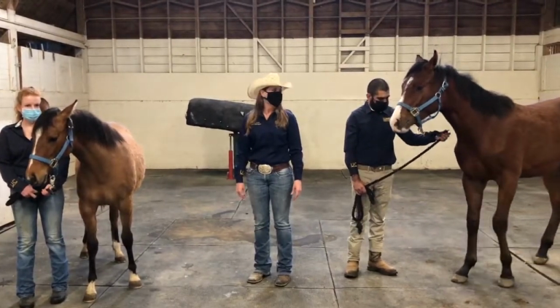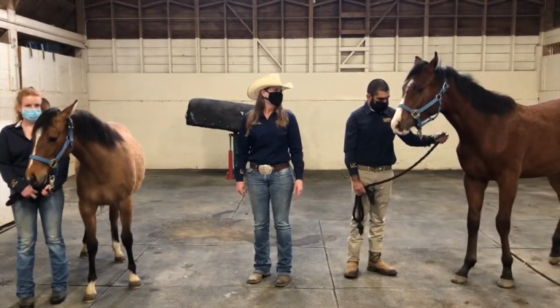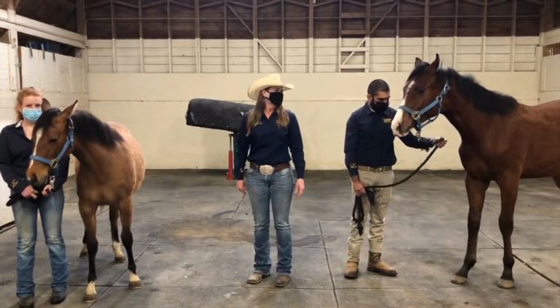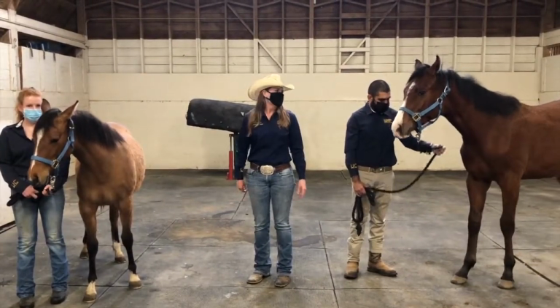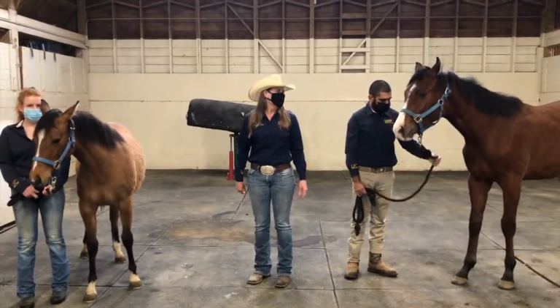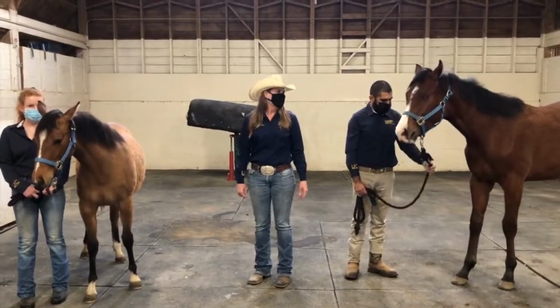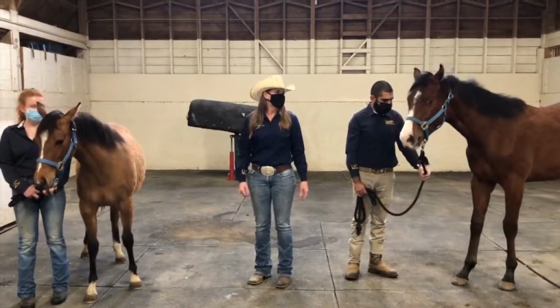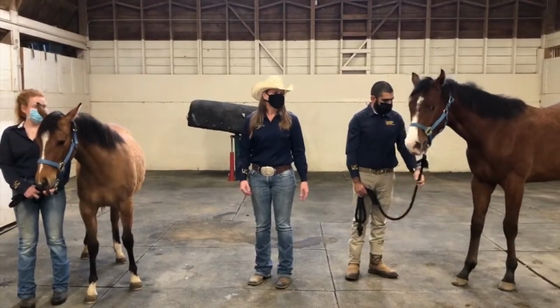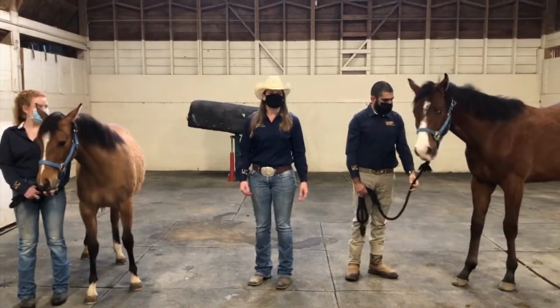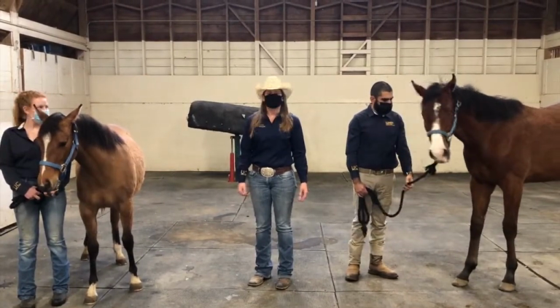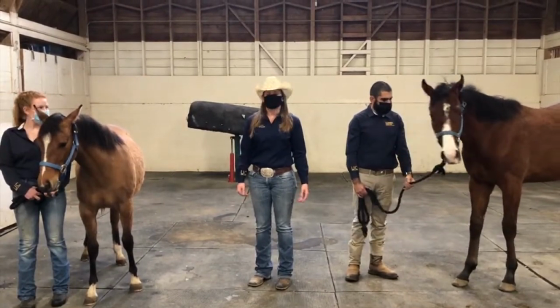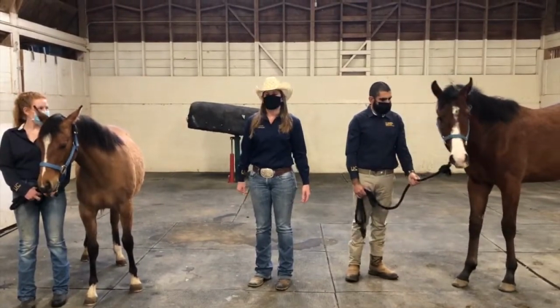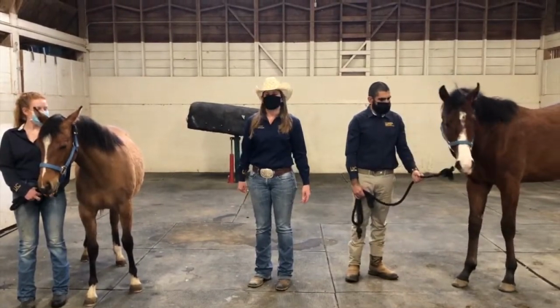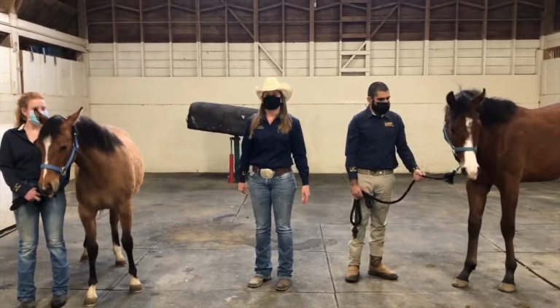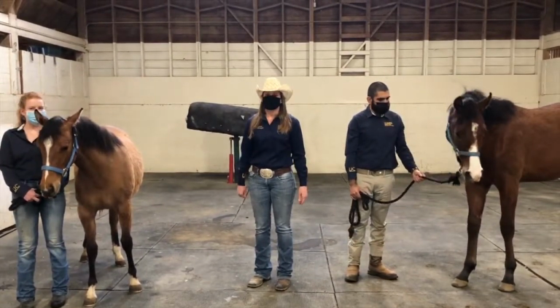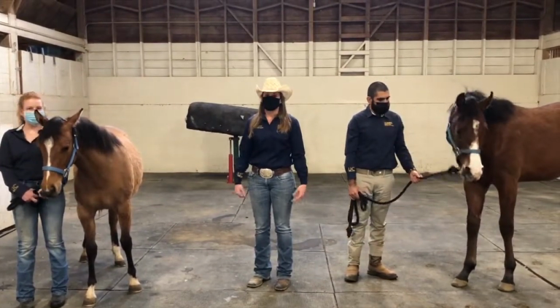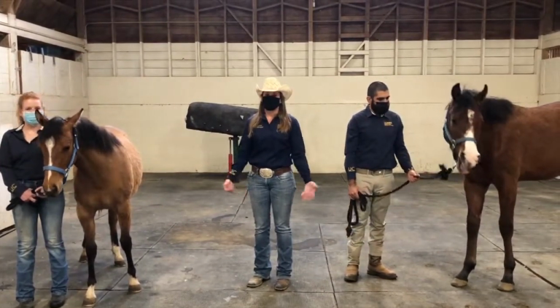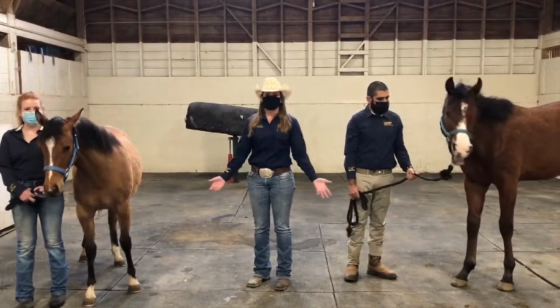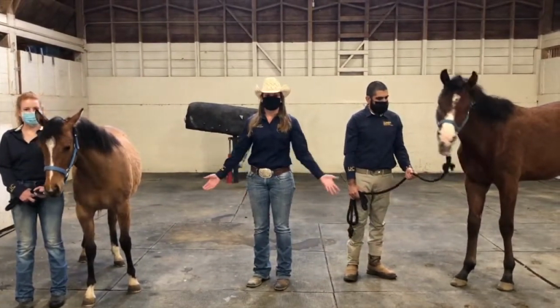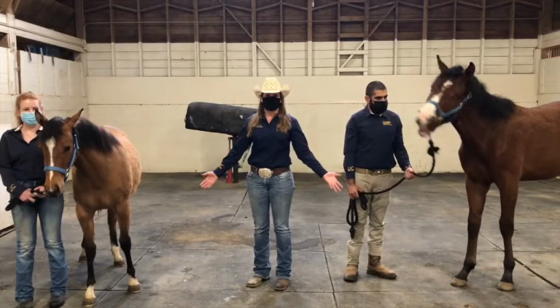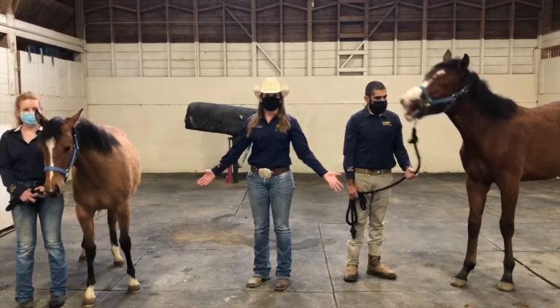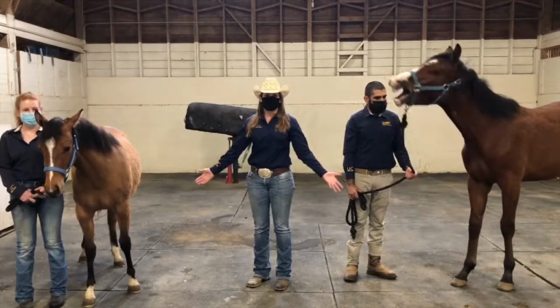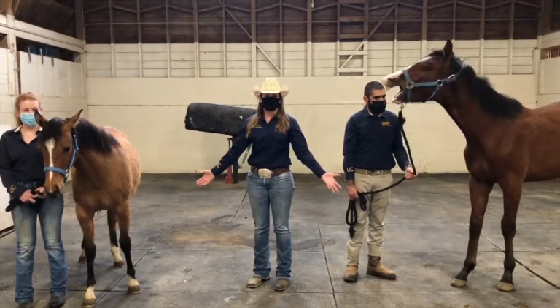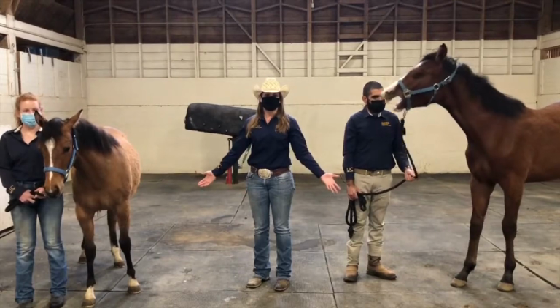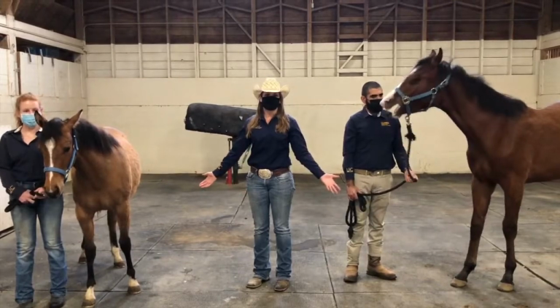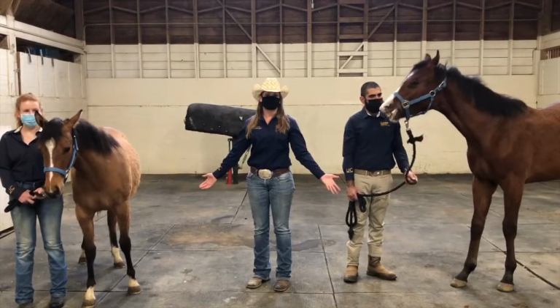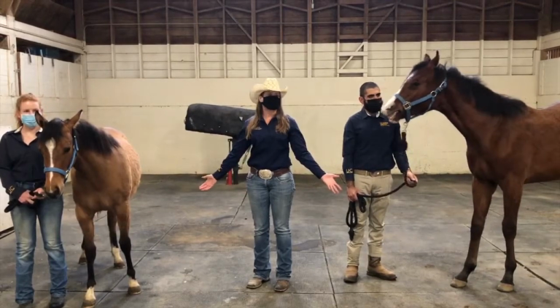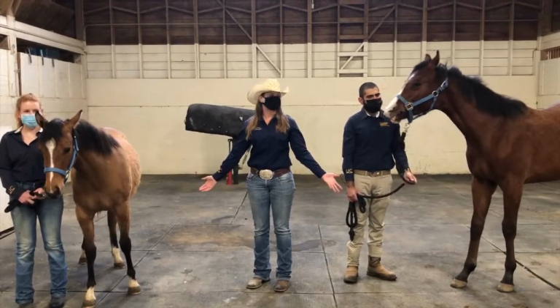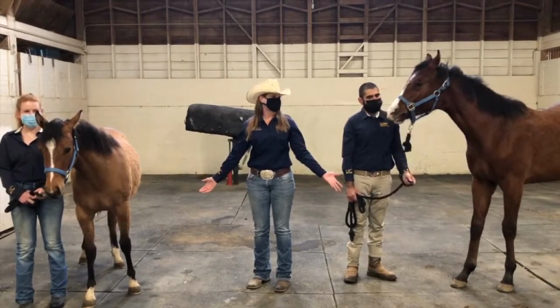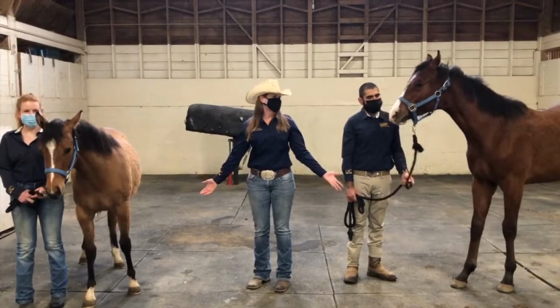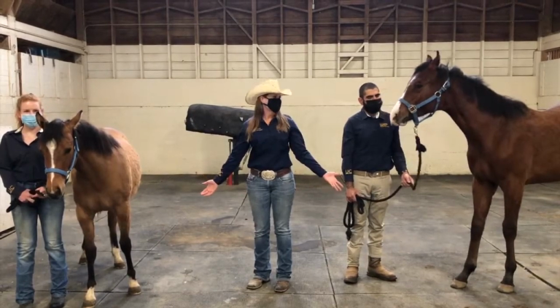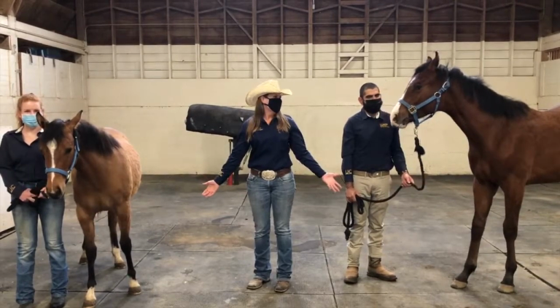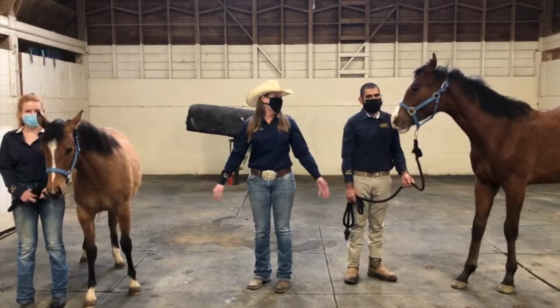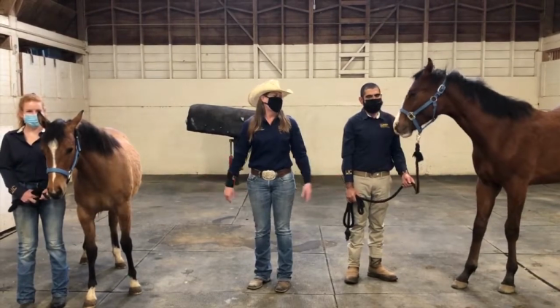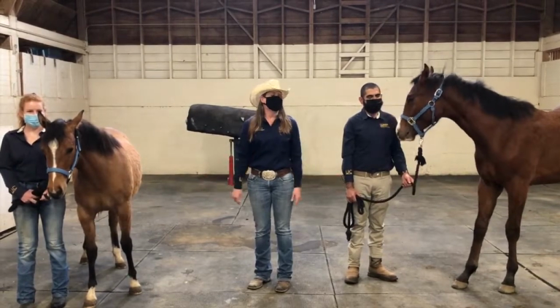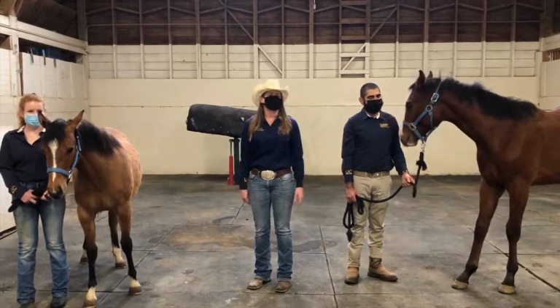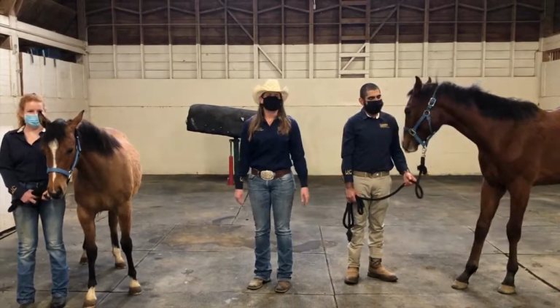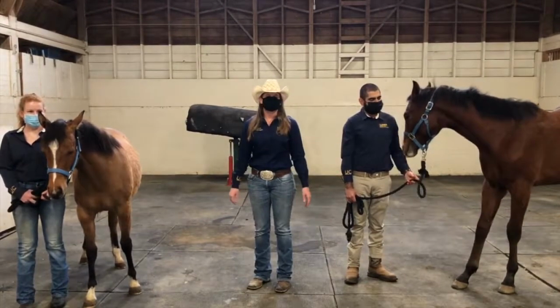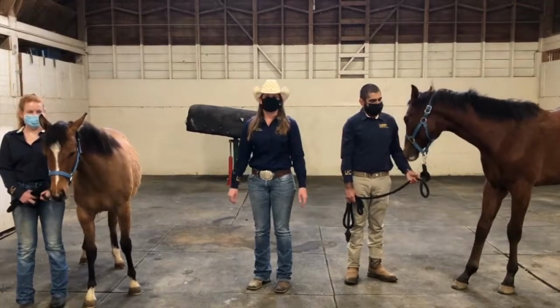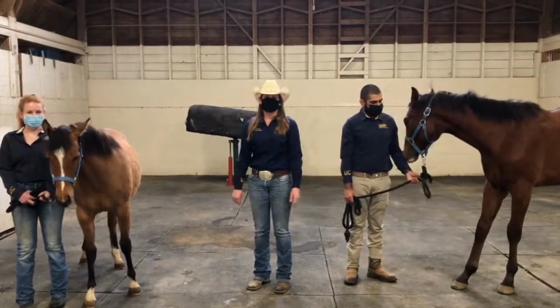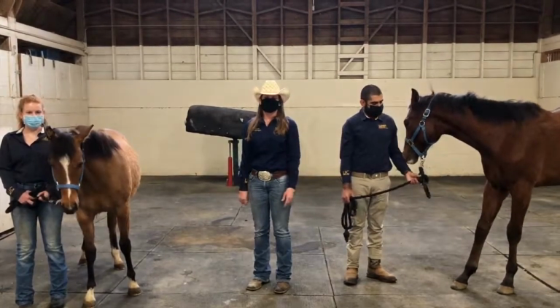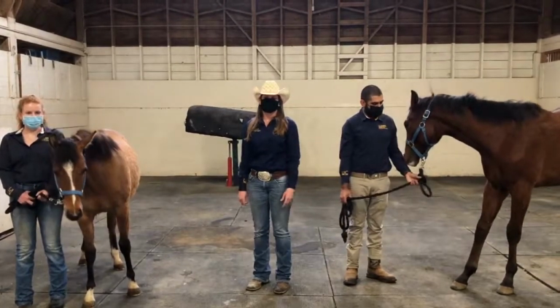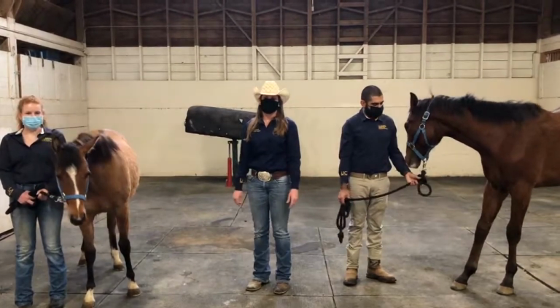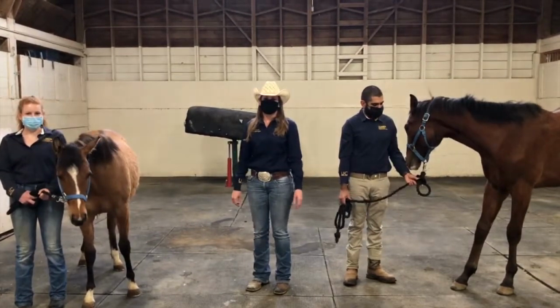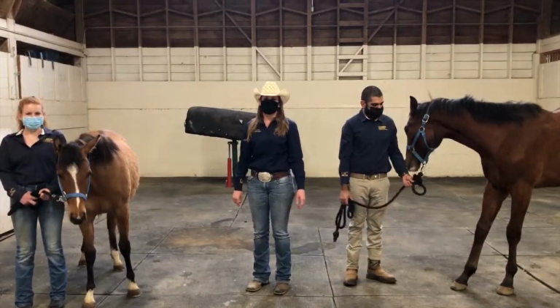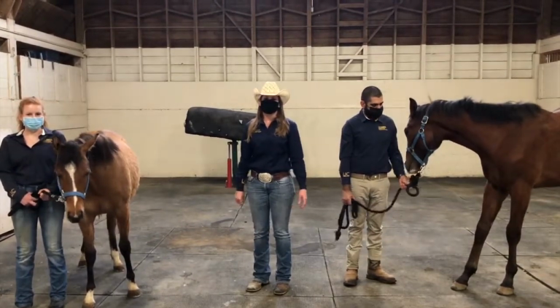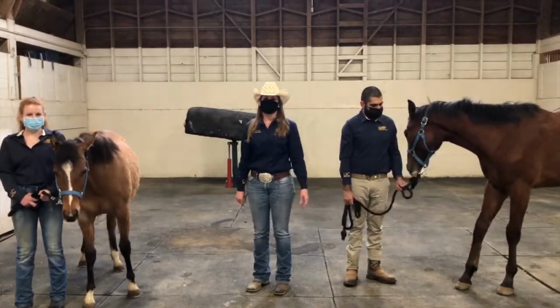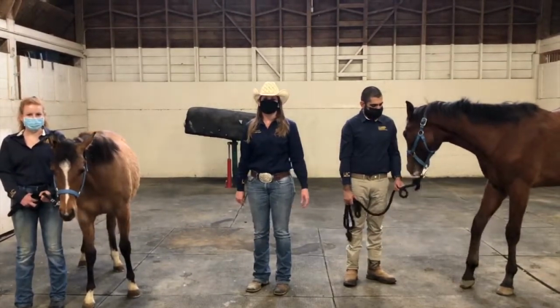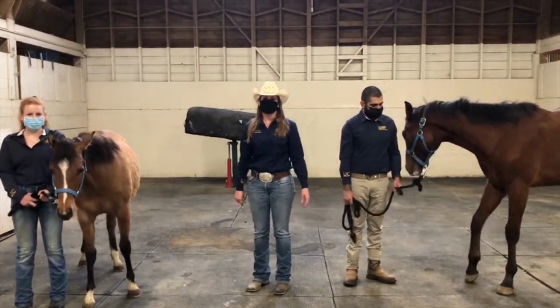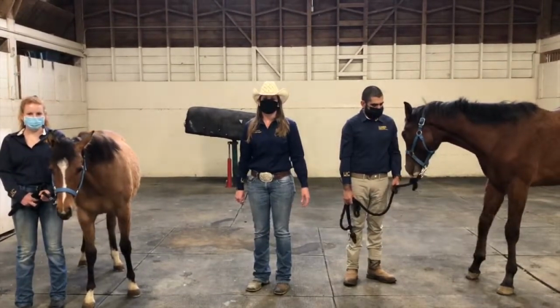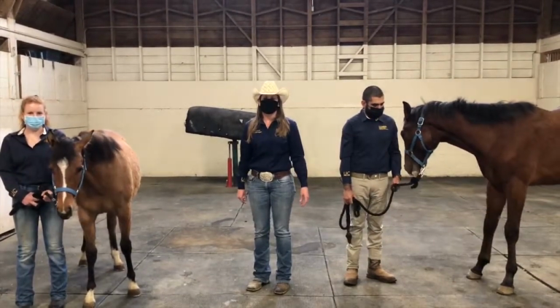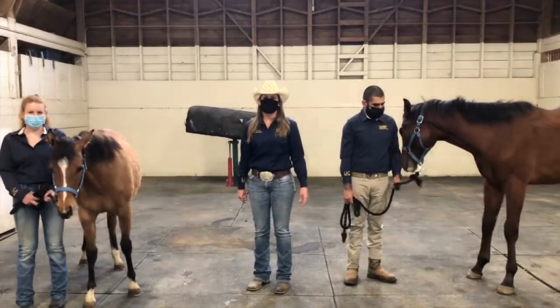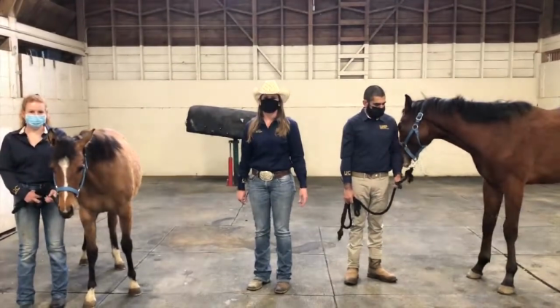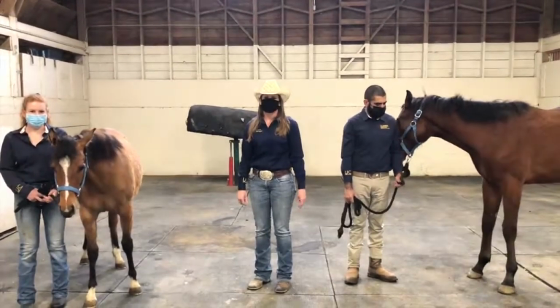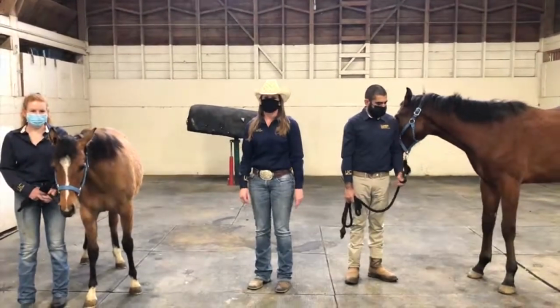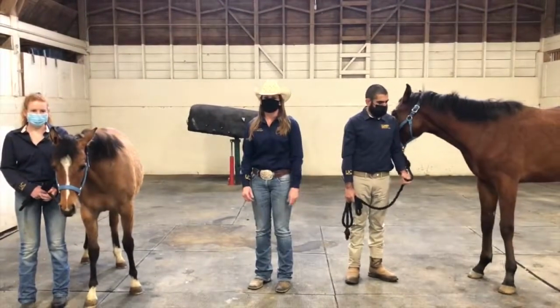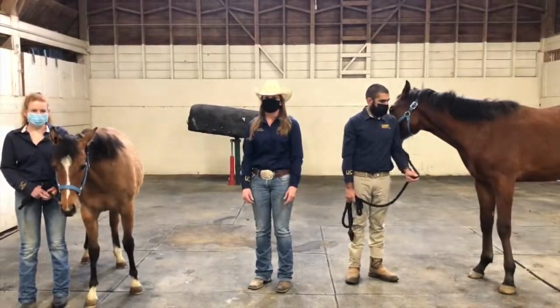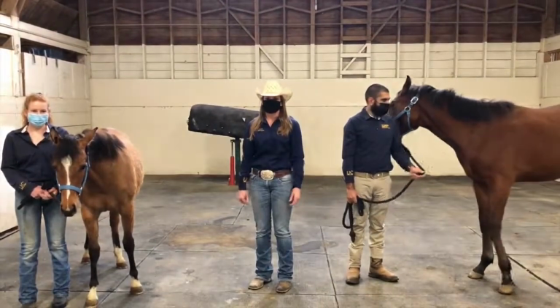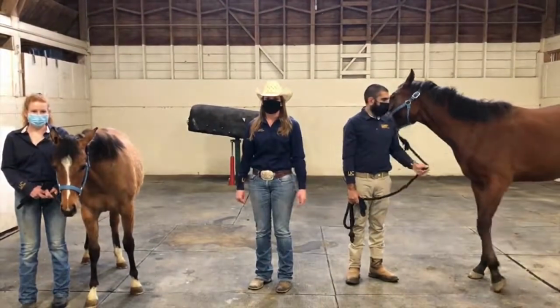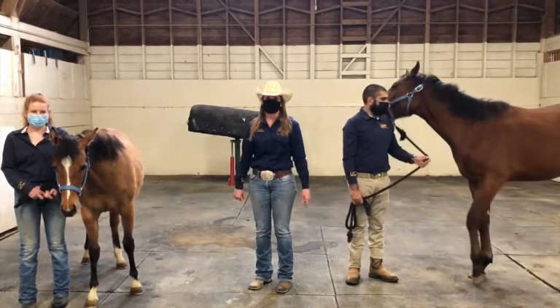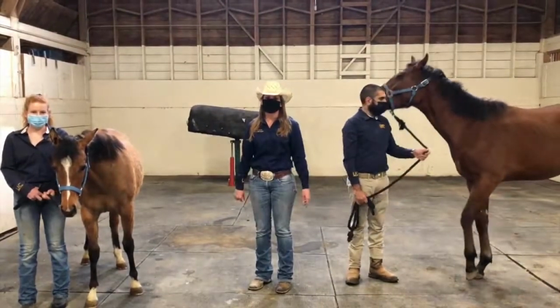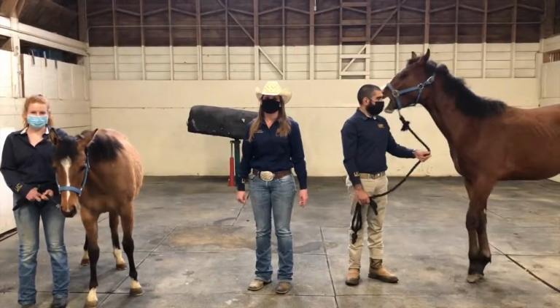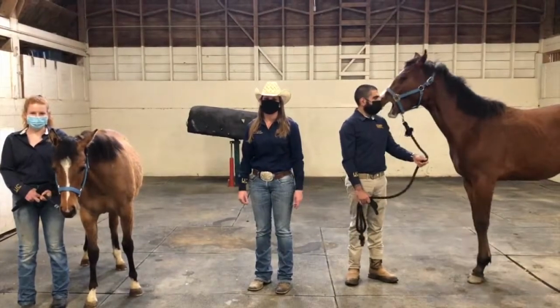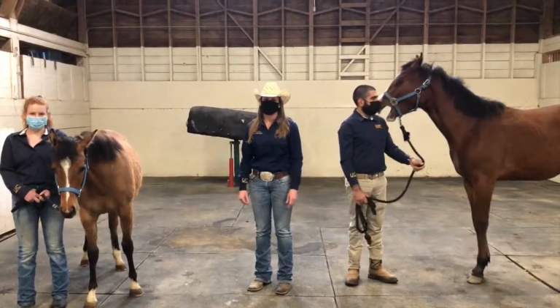We hope you enjoyed this How It's Made, Horse Edition. We sure enjoyed talking to you — have a good rest of your Picnic Day.